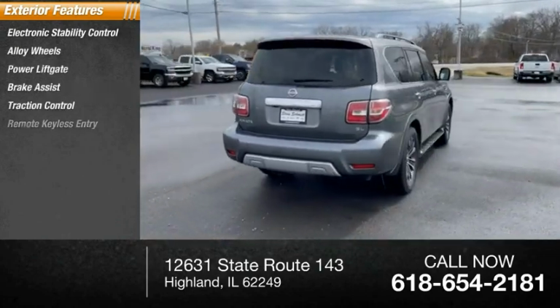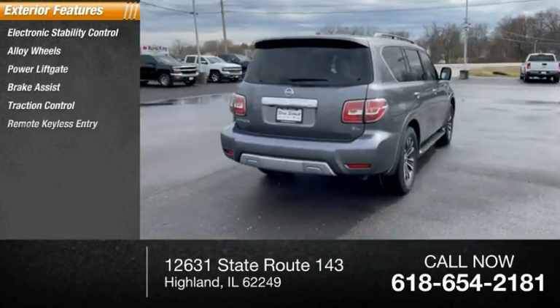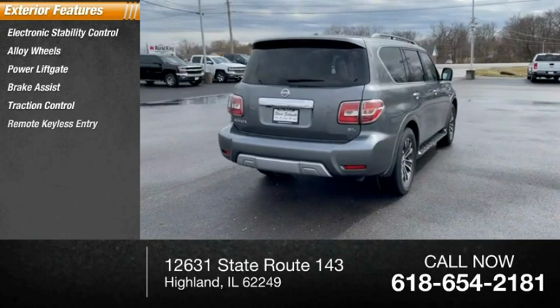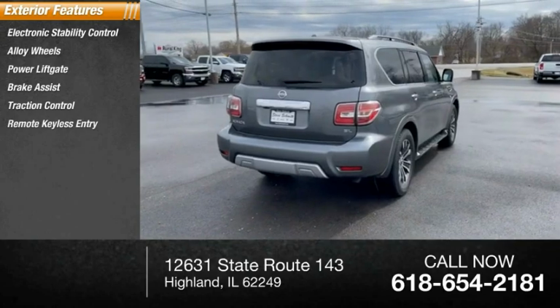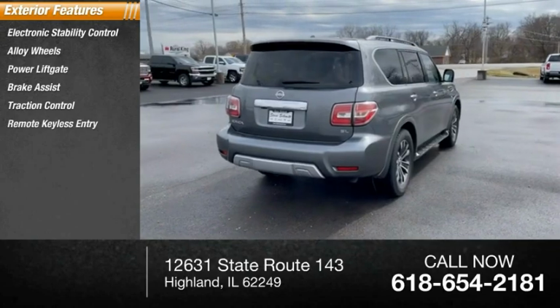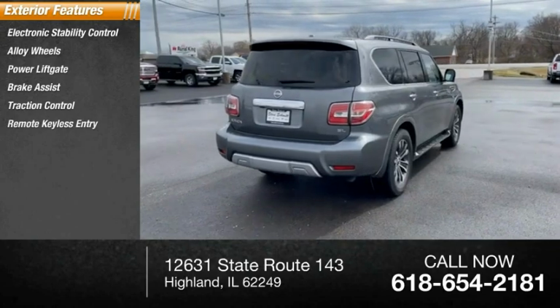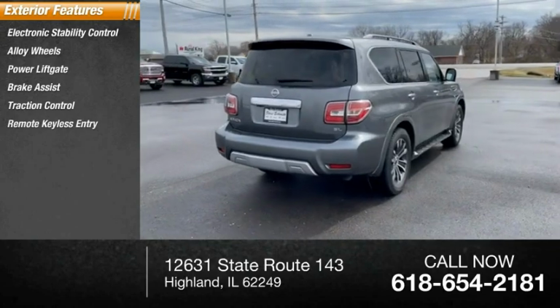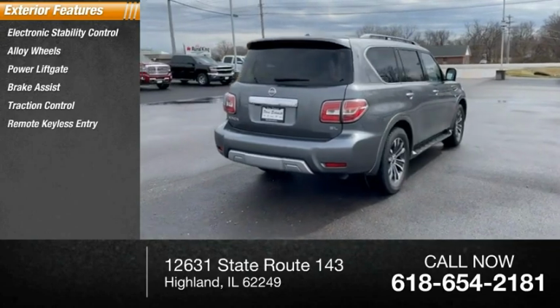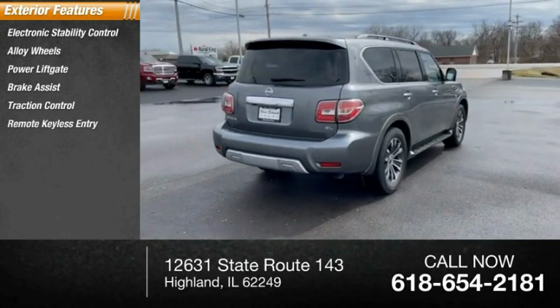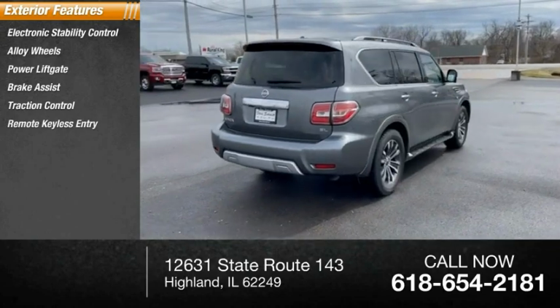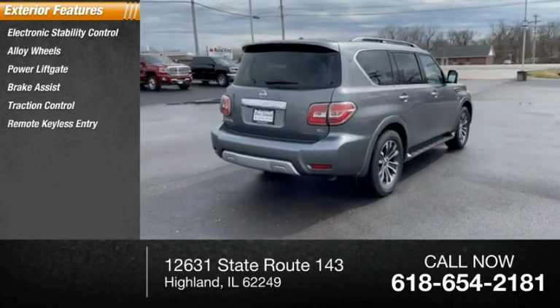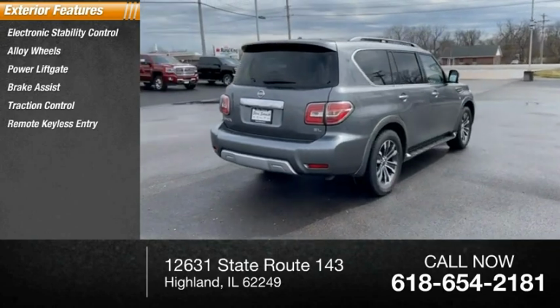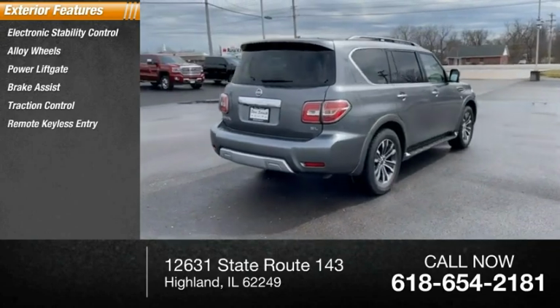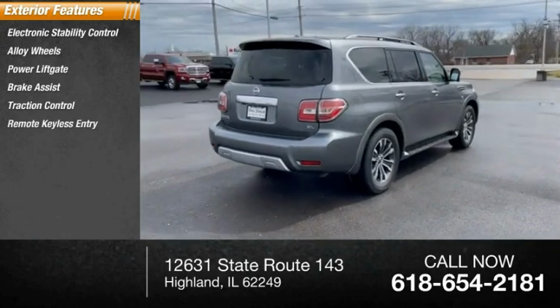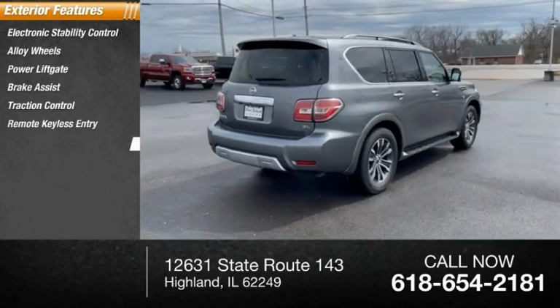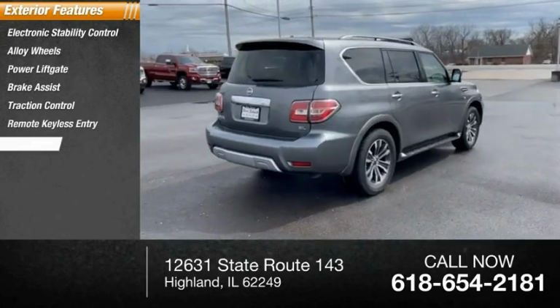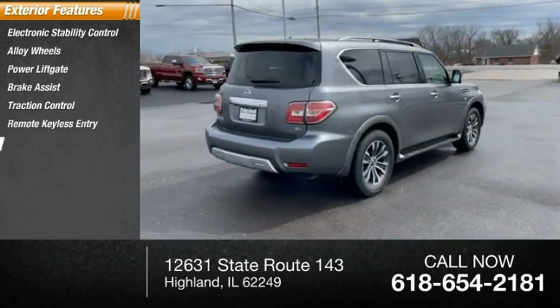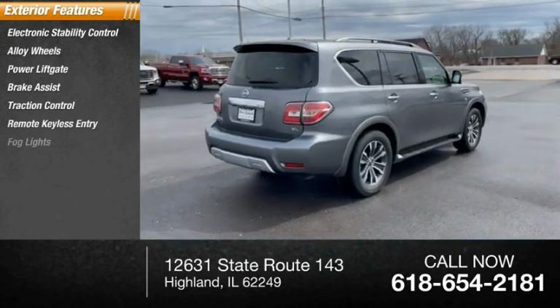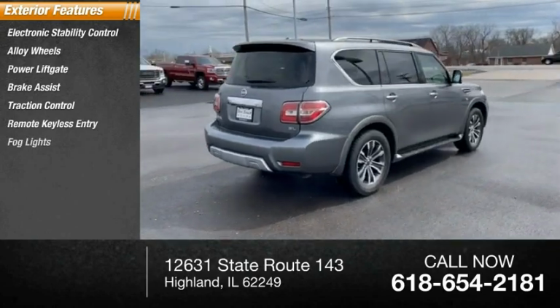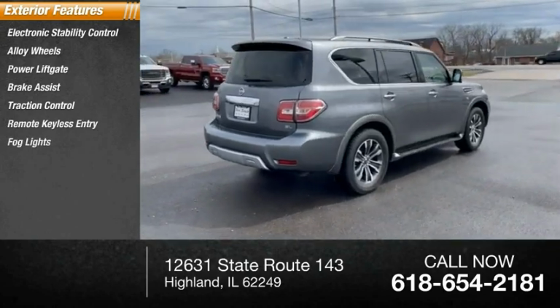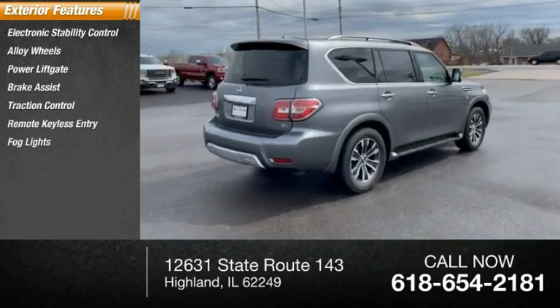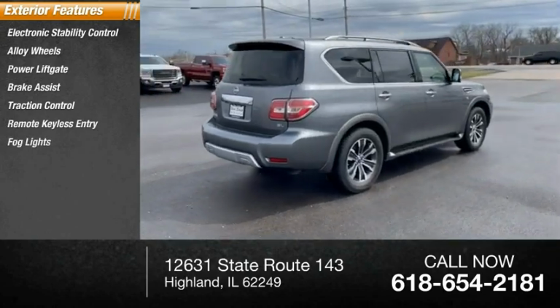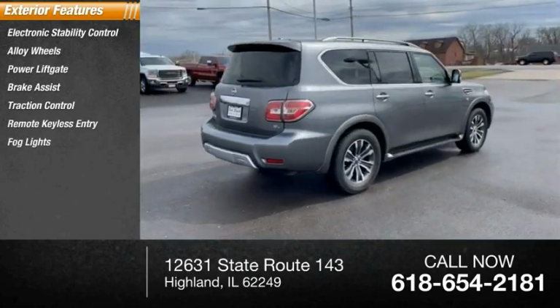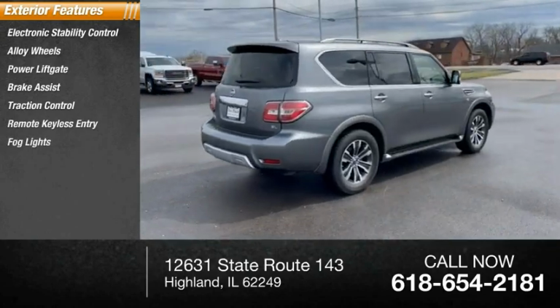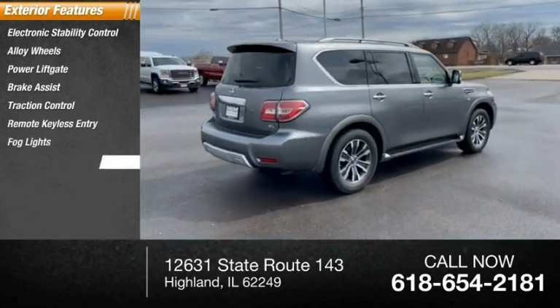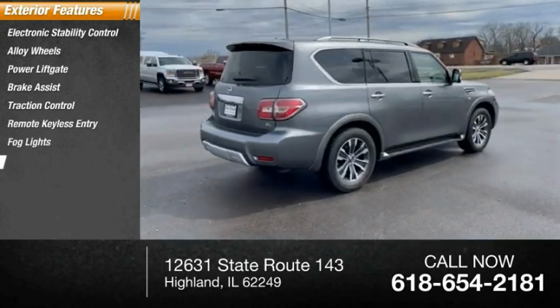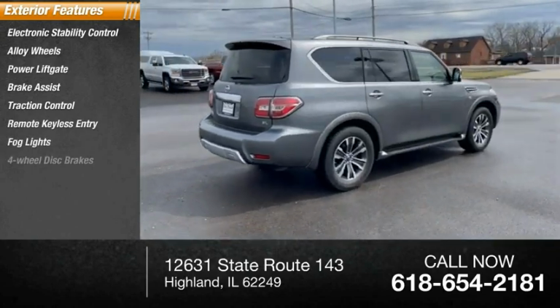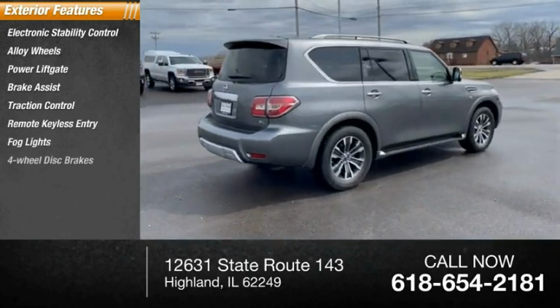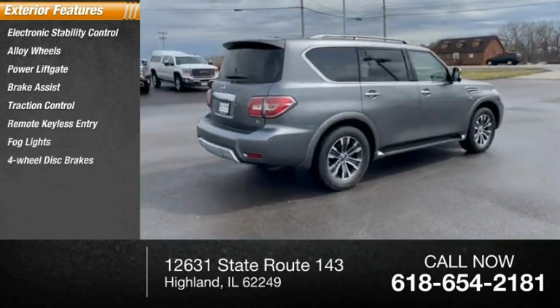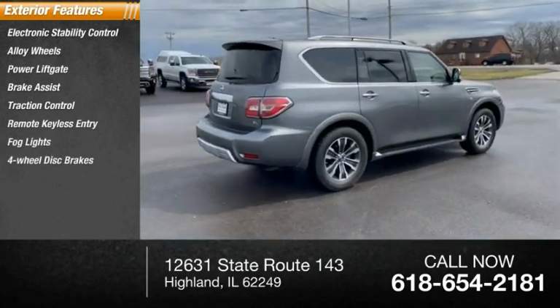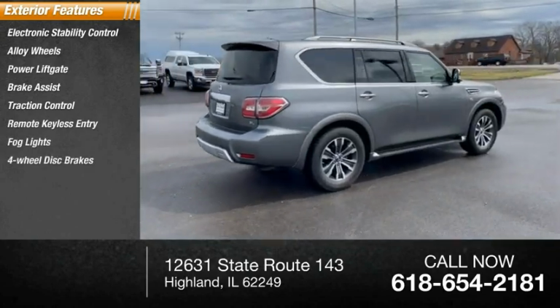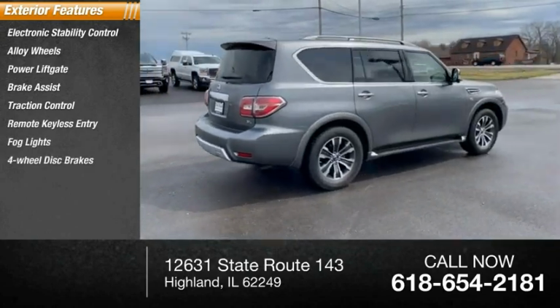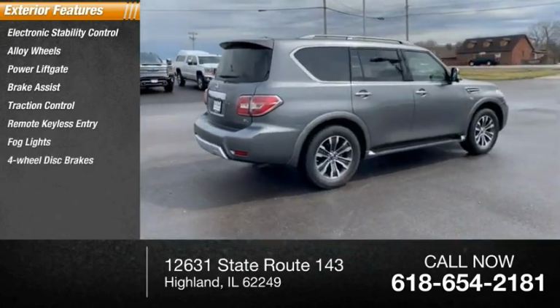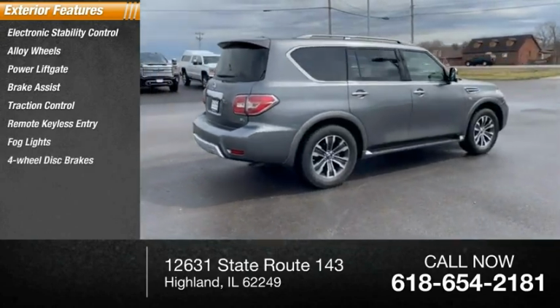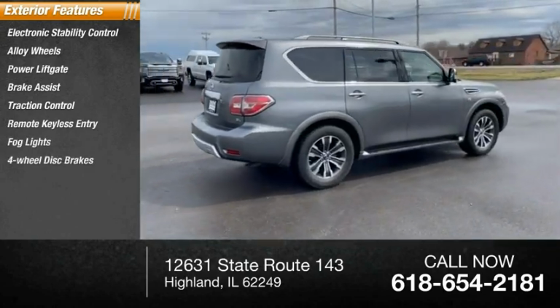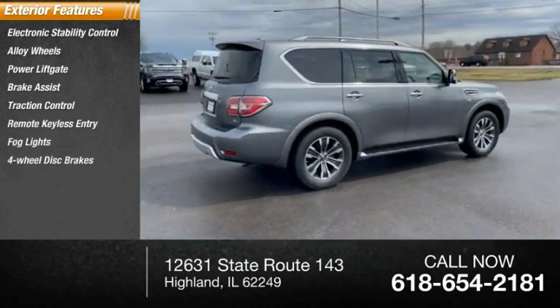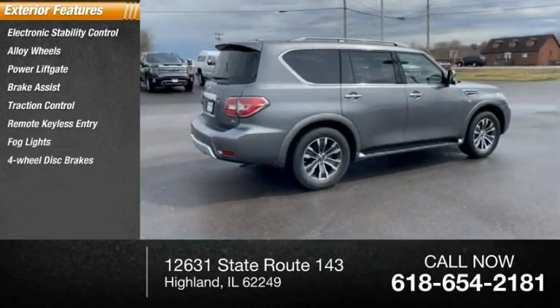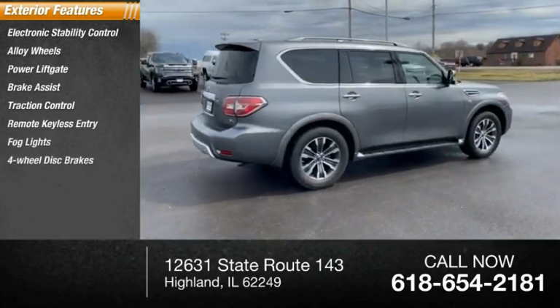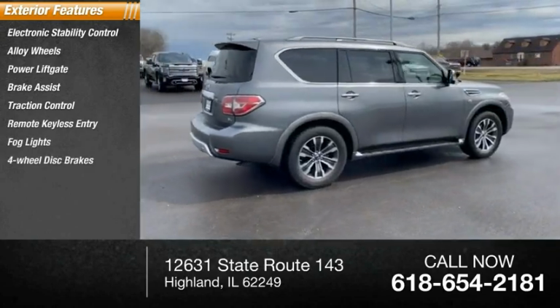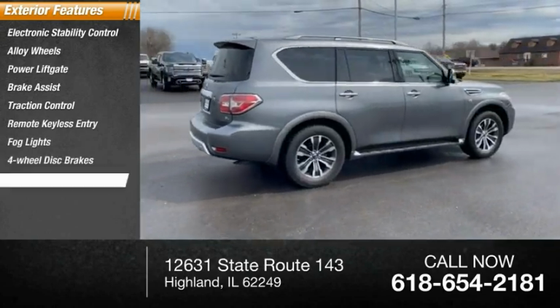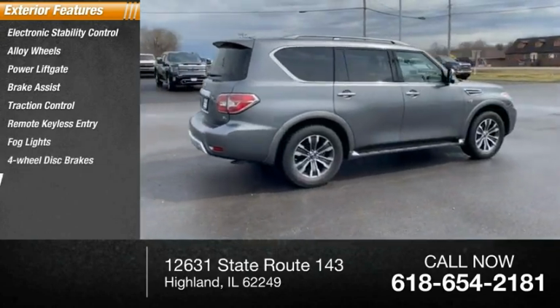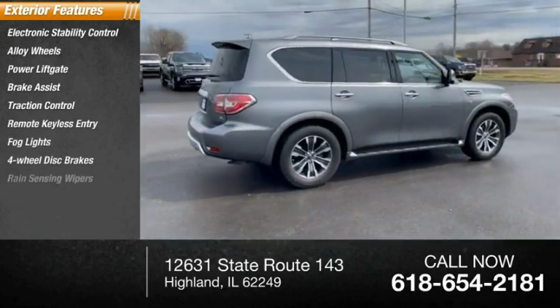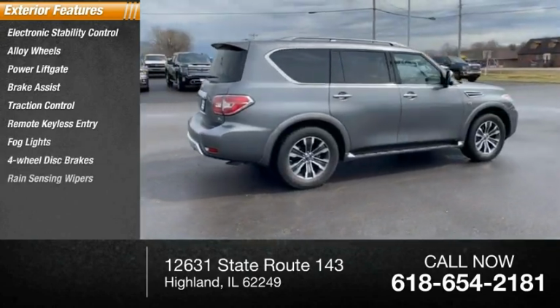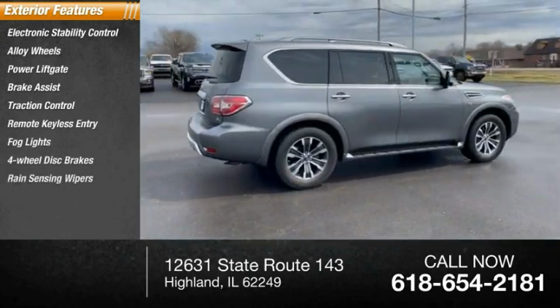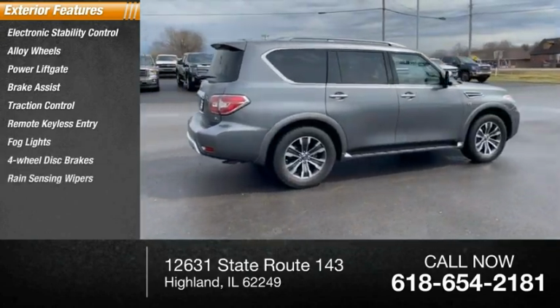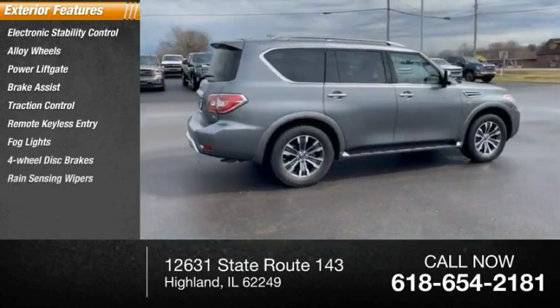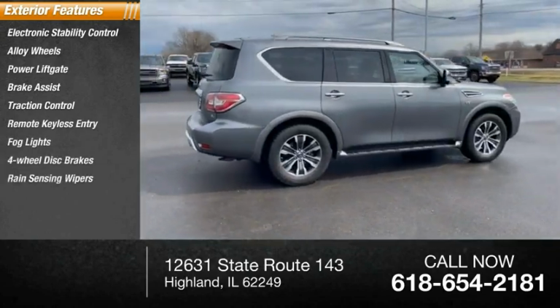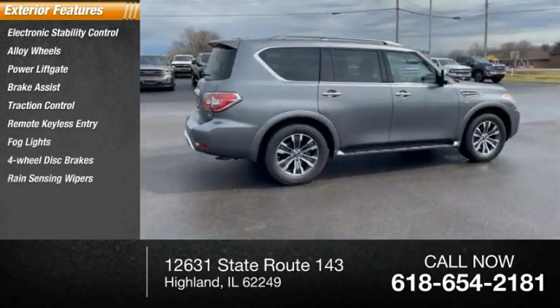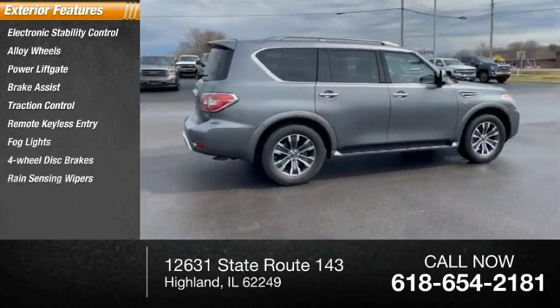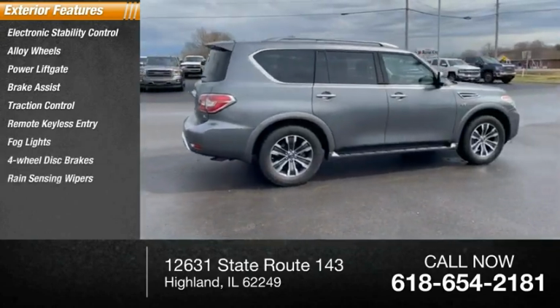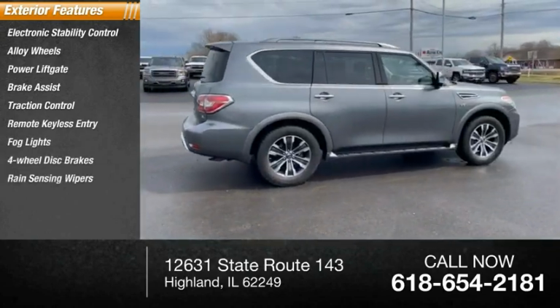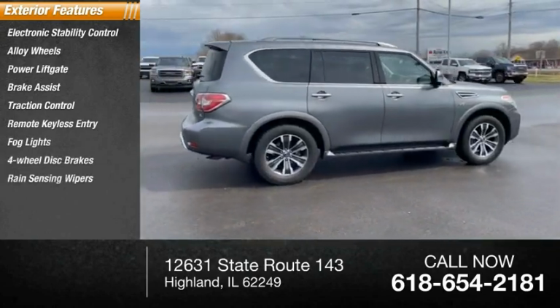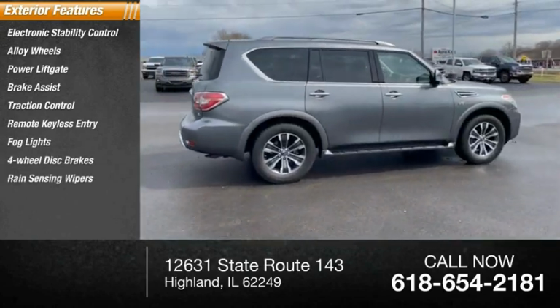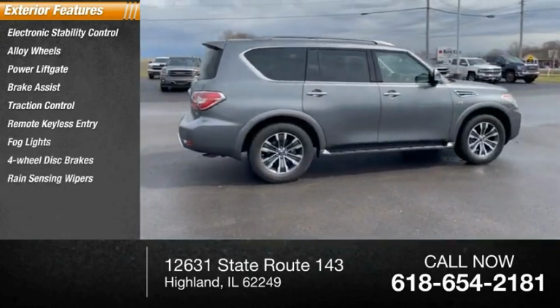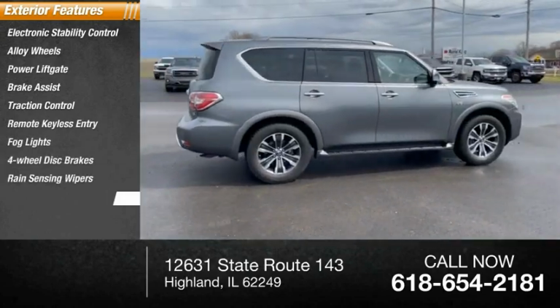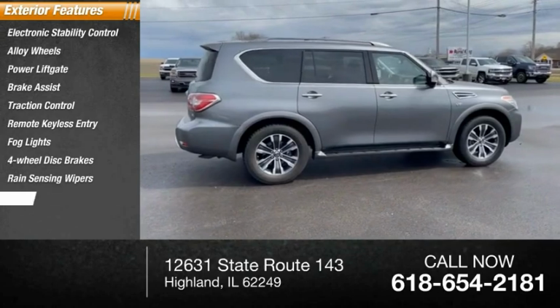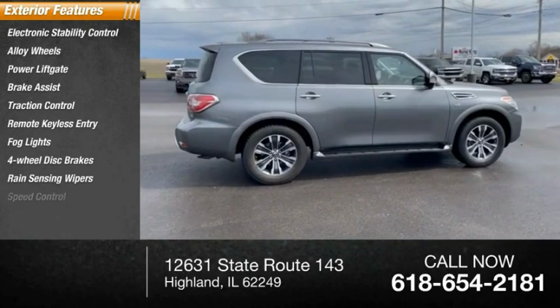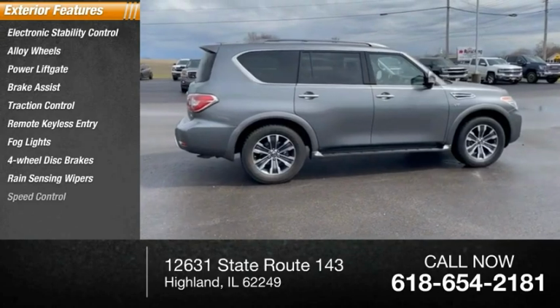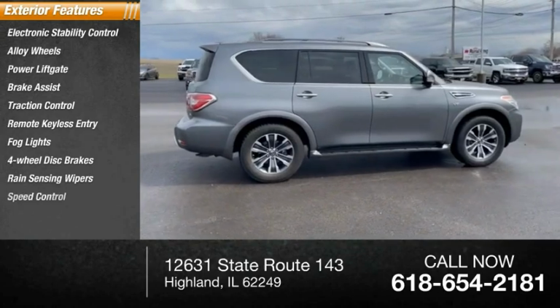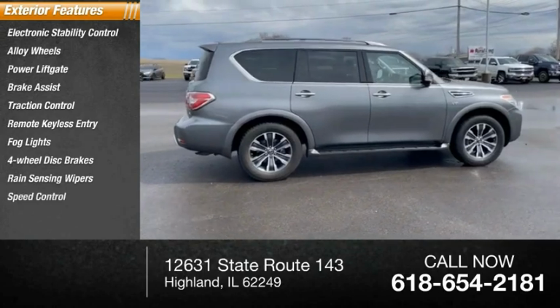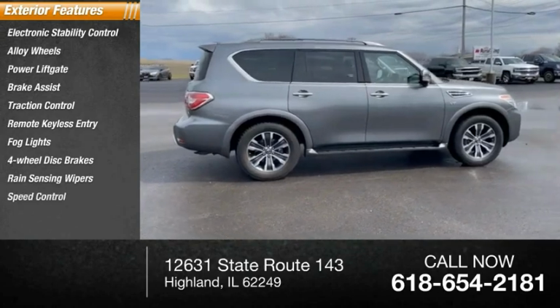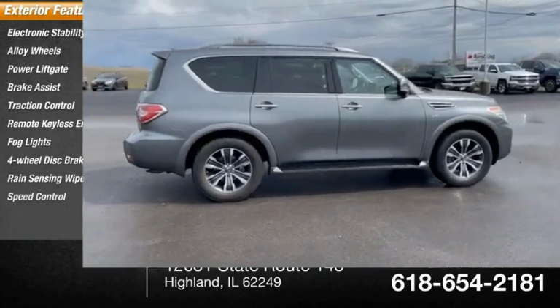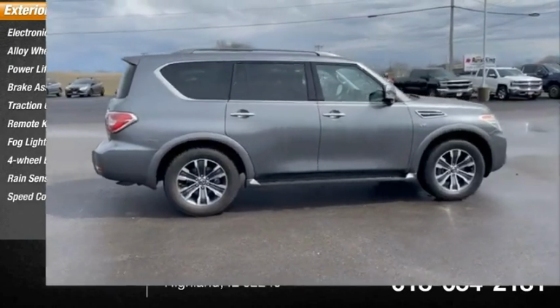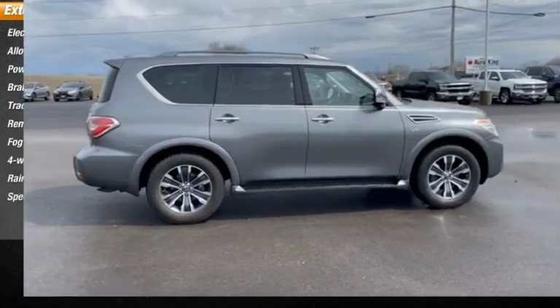Remote keyless entry, fog lights, four-wheel disc brakes, rain-sensing wipers, speed control.